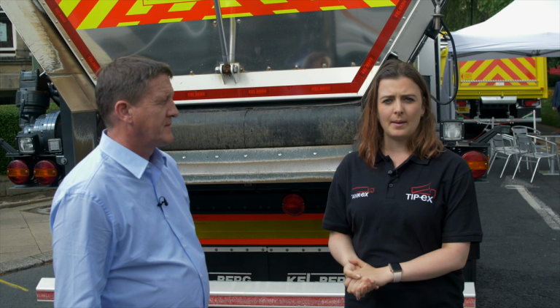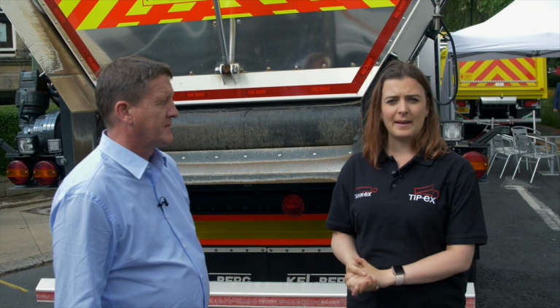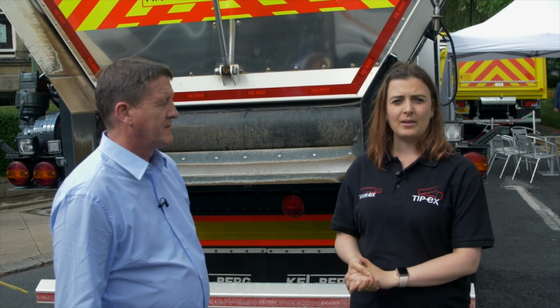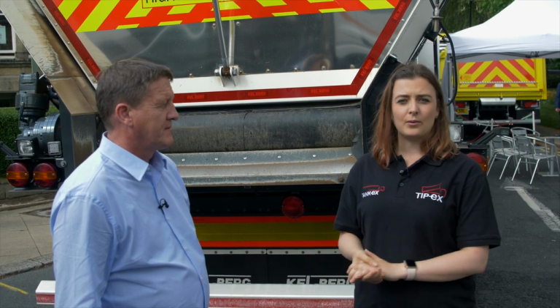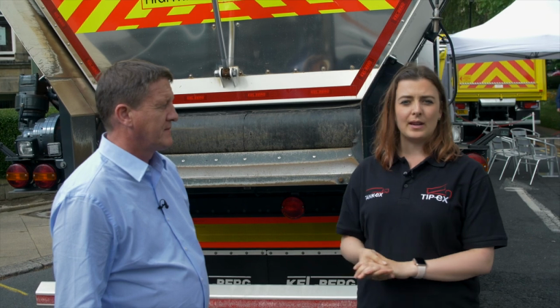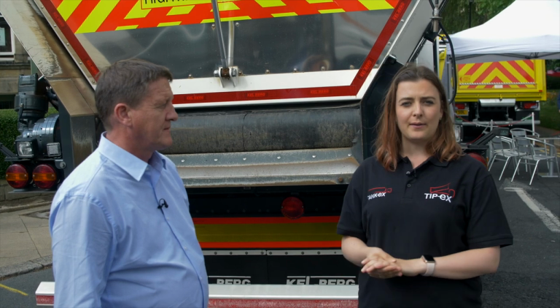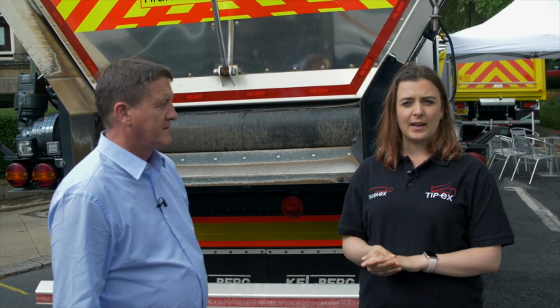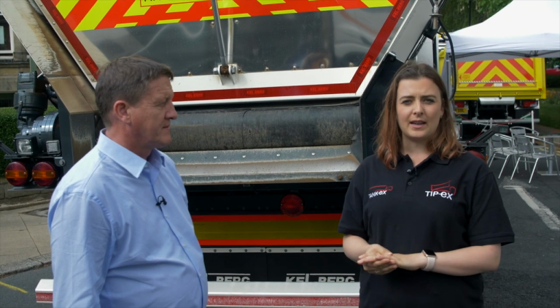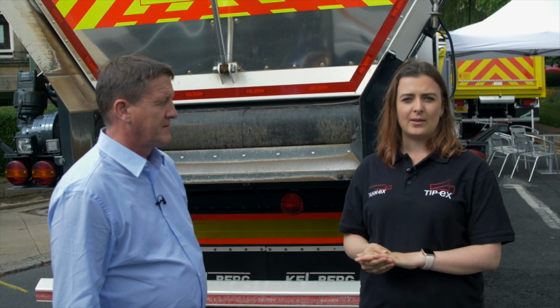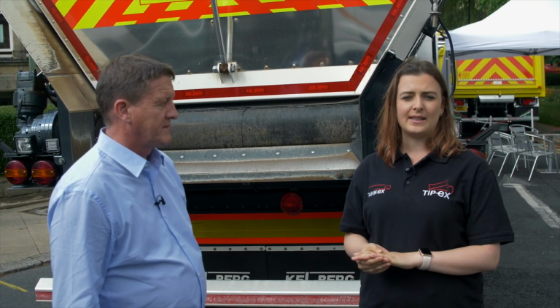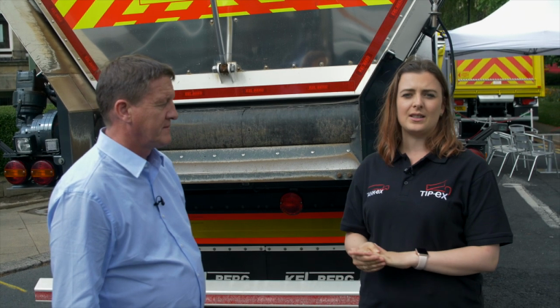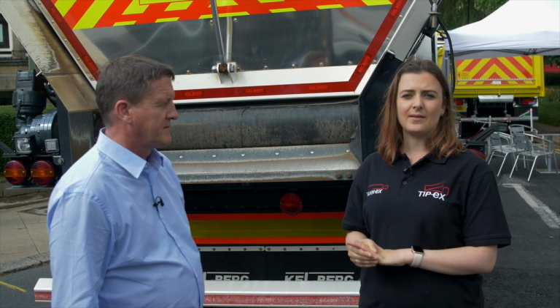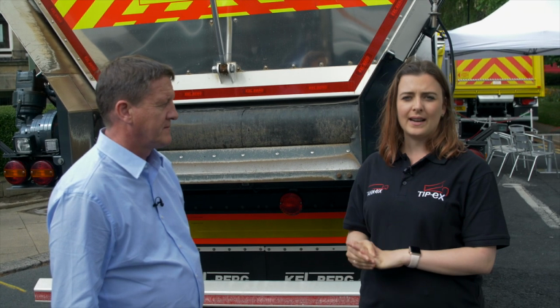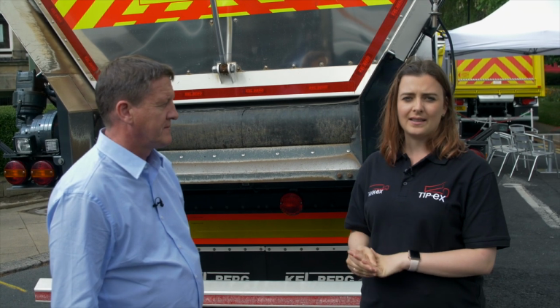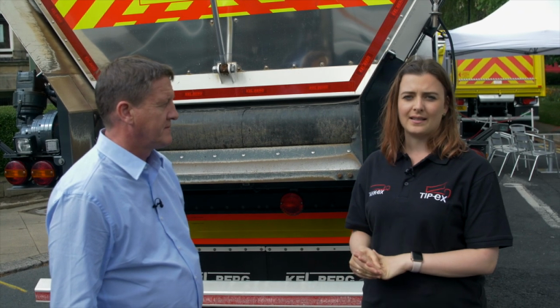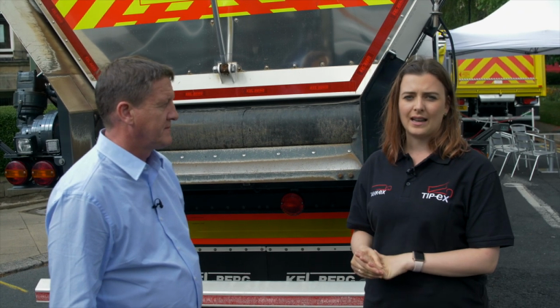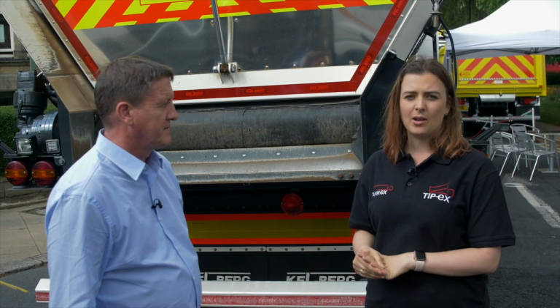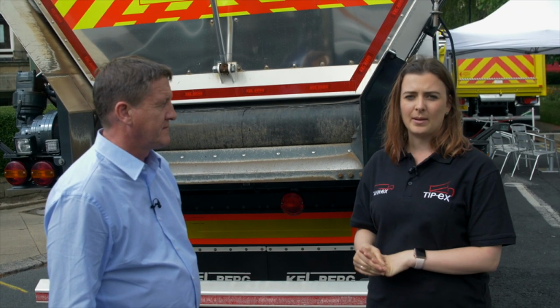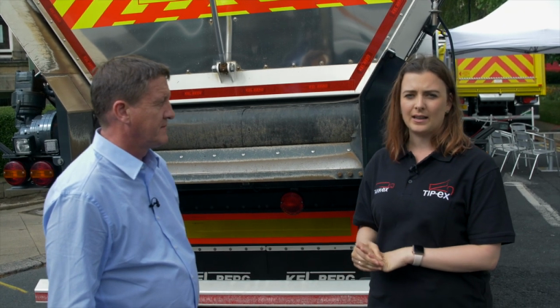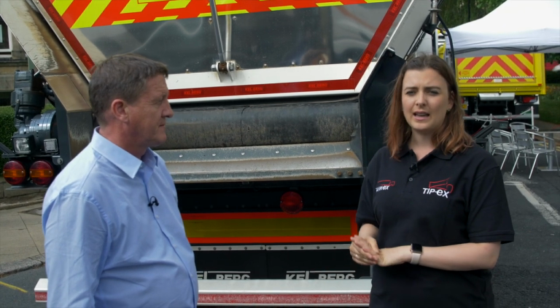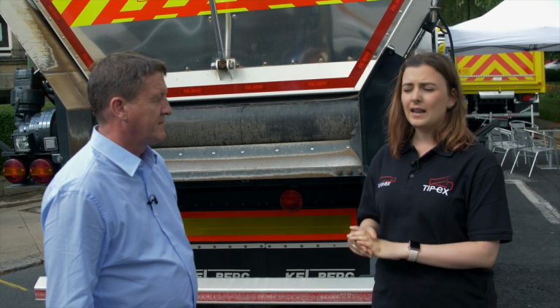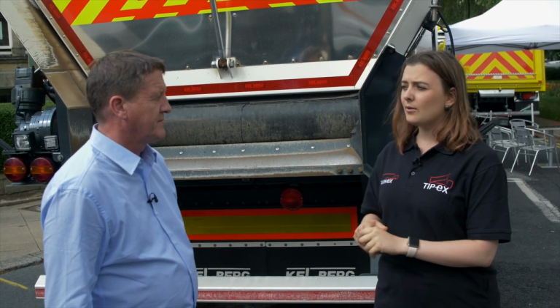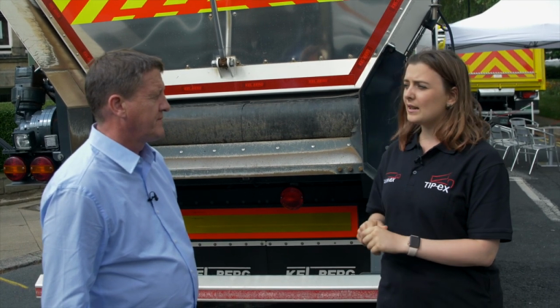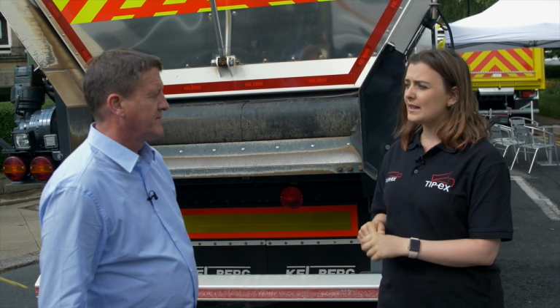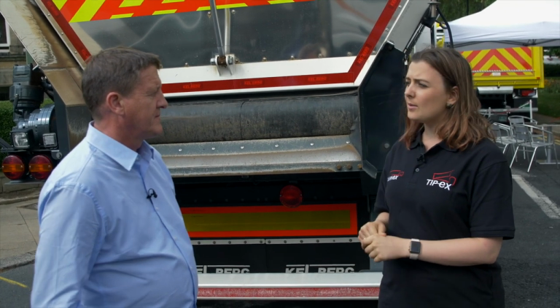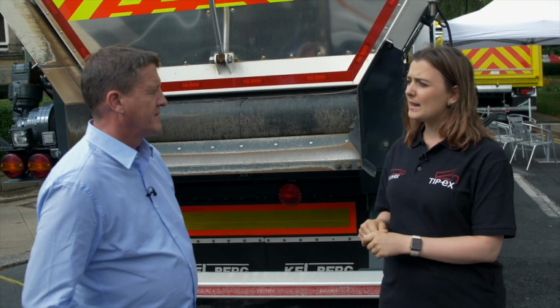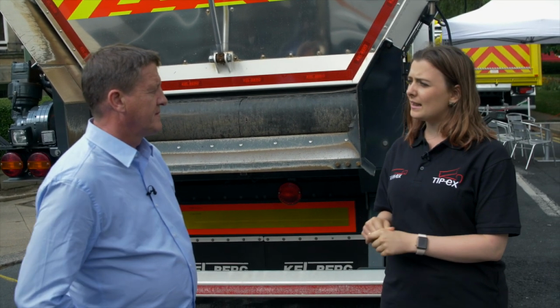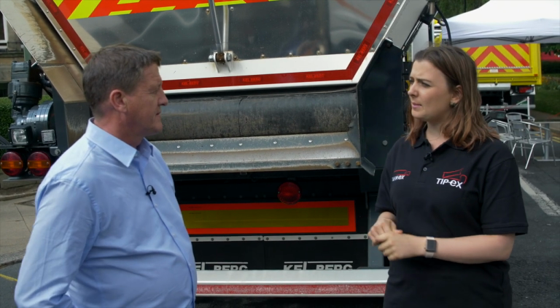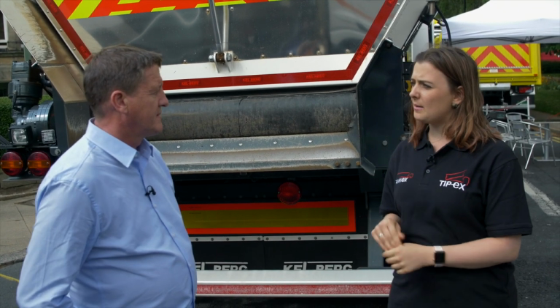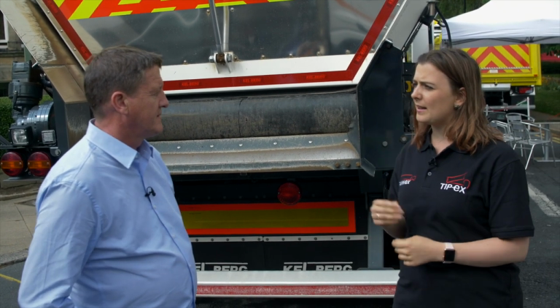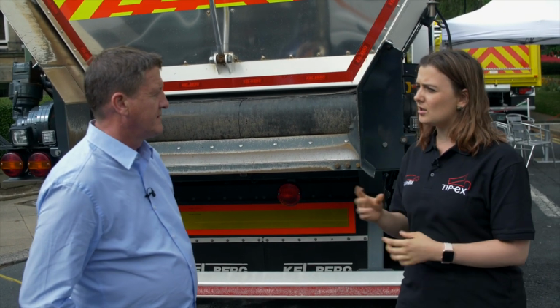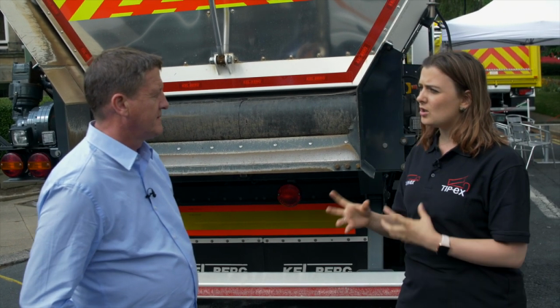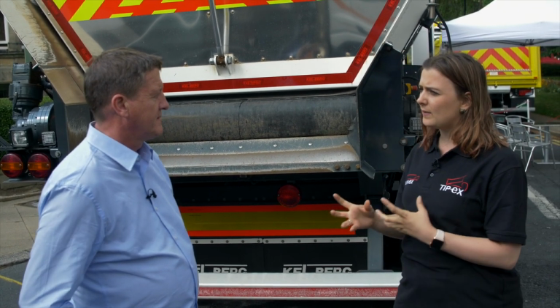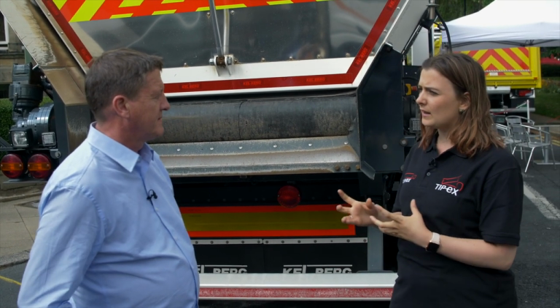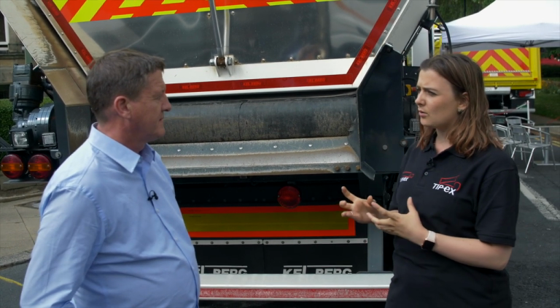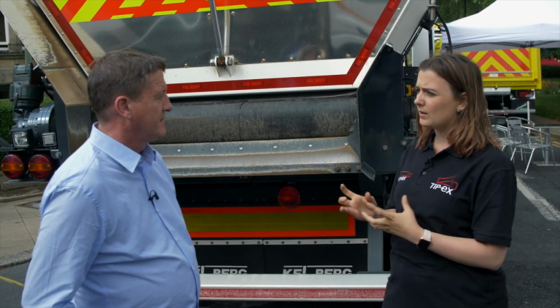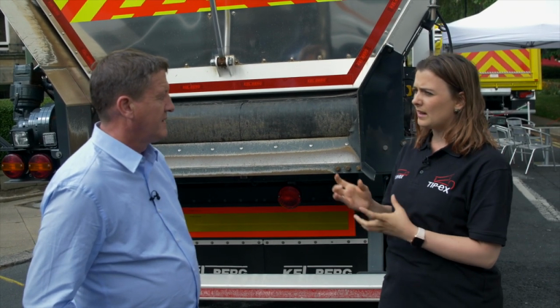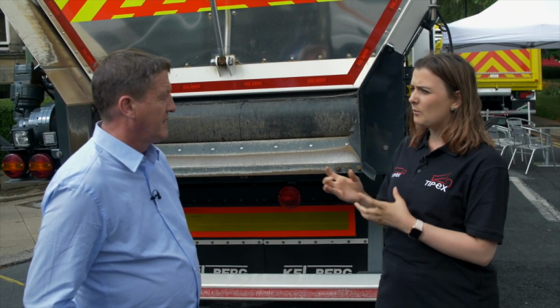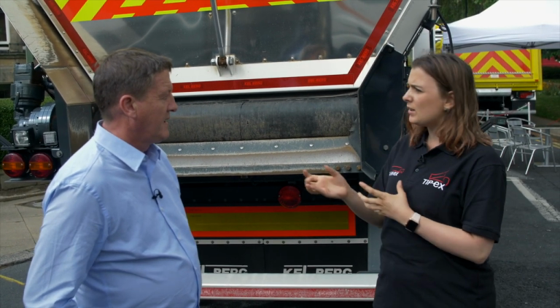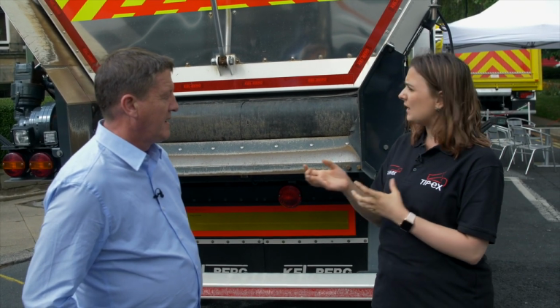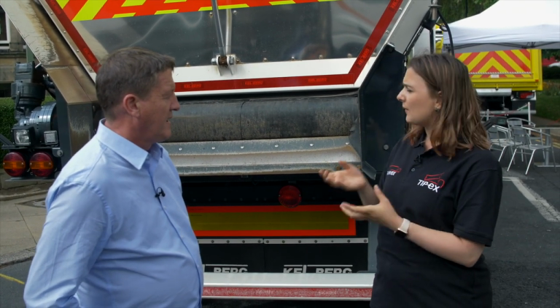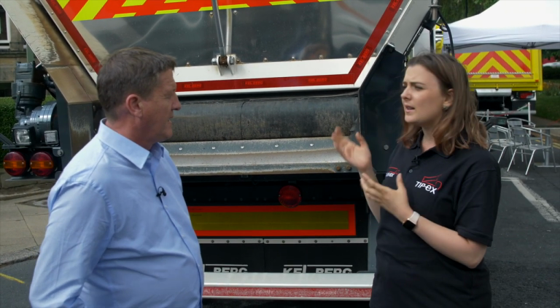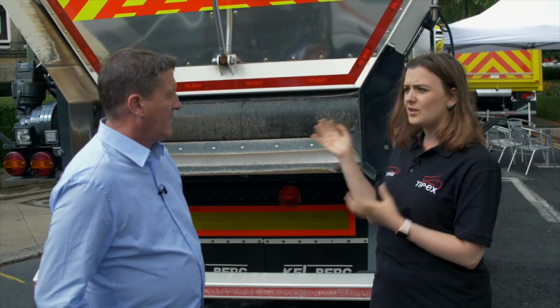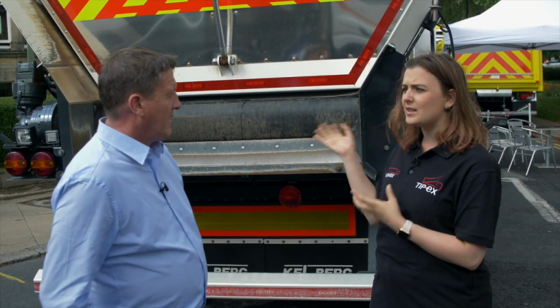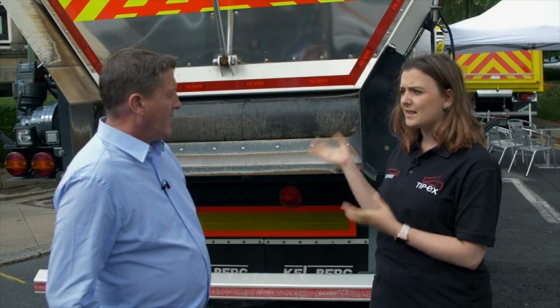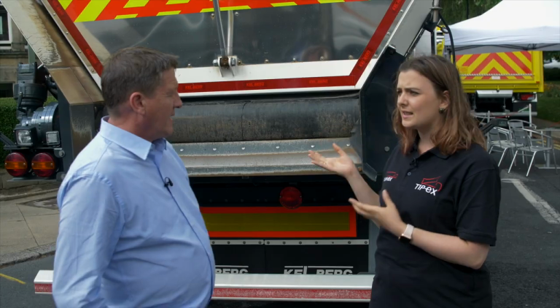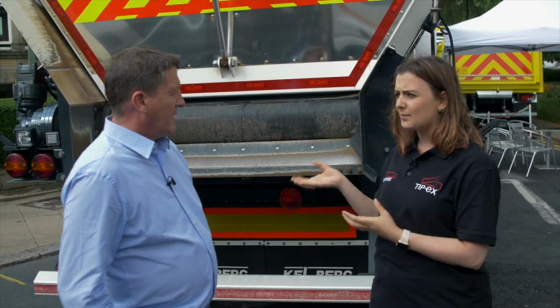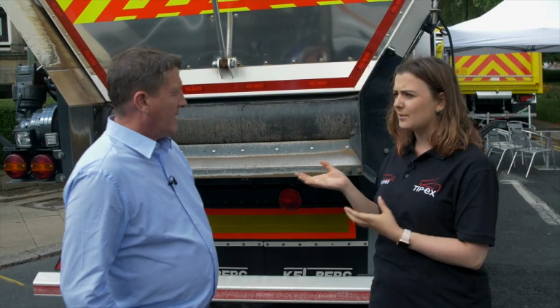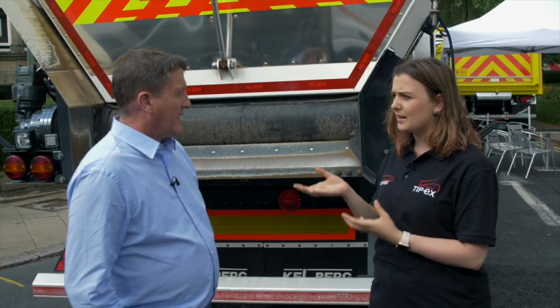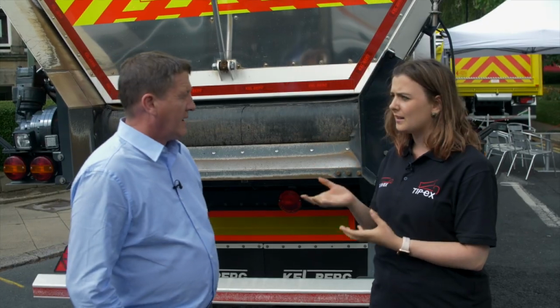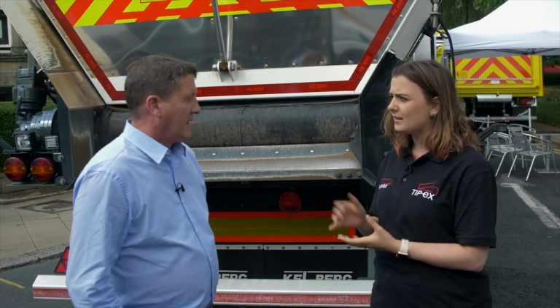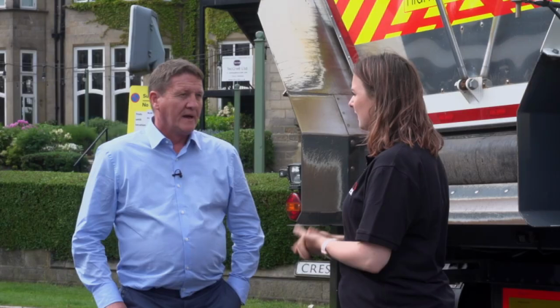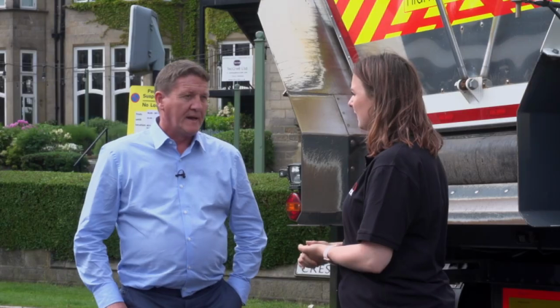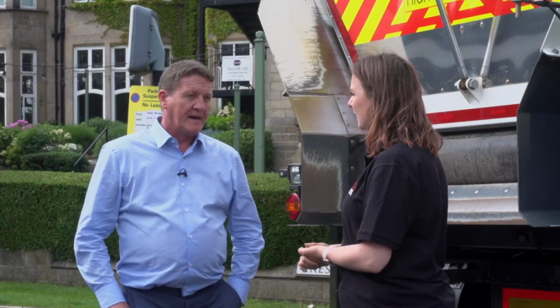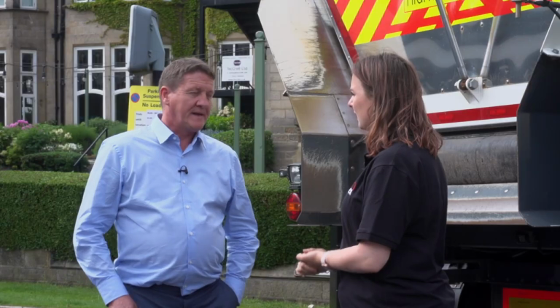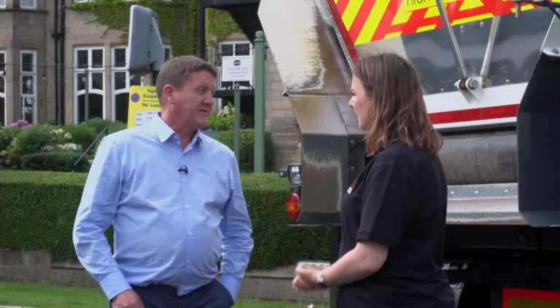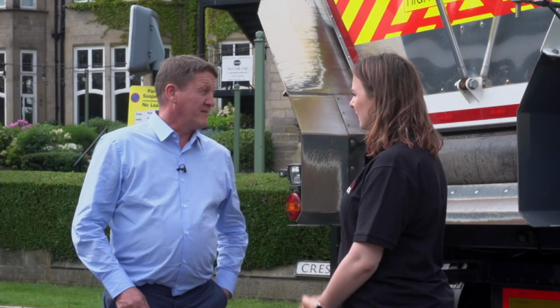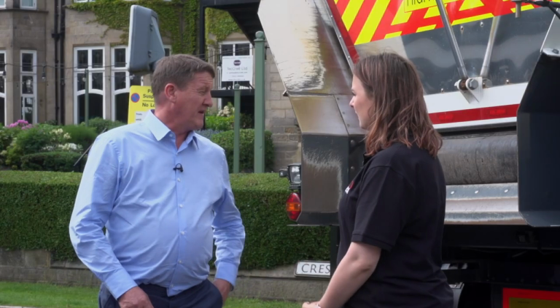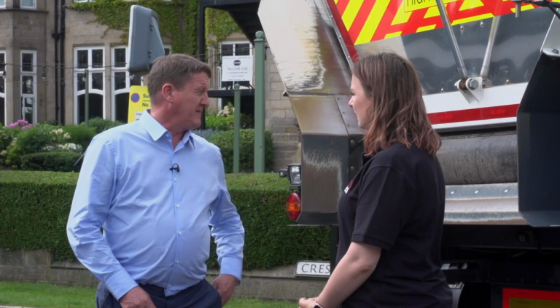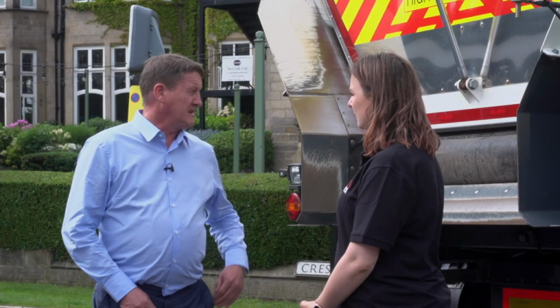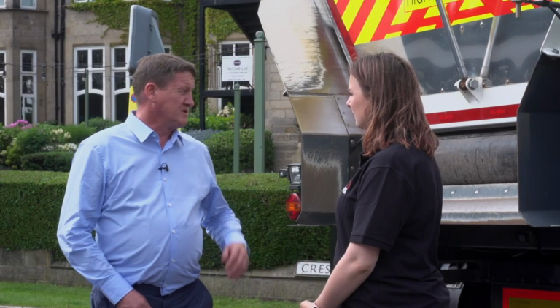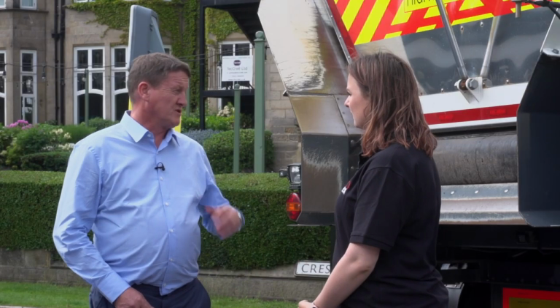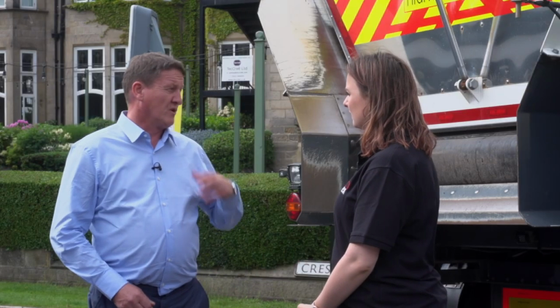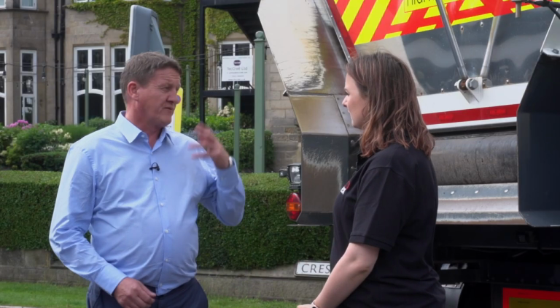I'm here with Ronnie Werner, who is a director at Kjellberg. Ronnie, tell me a little bit about the new vehicle and what the advantages to this one are.